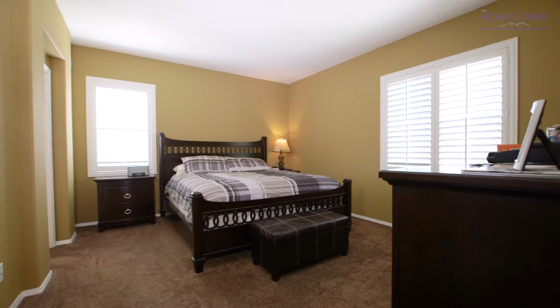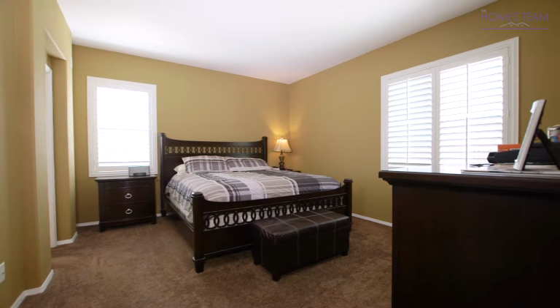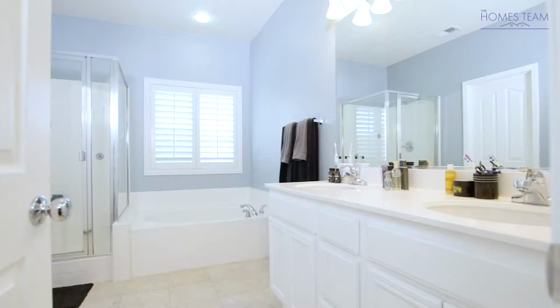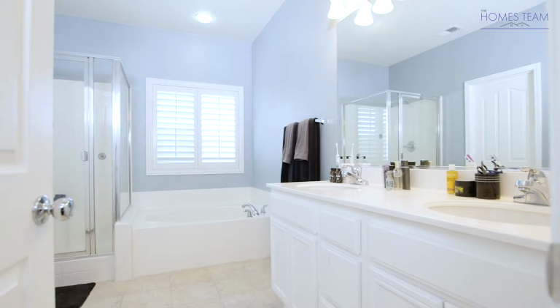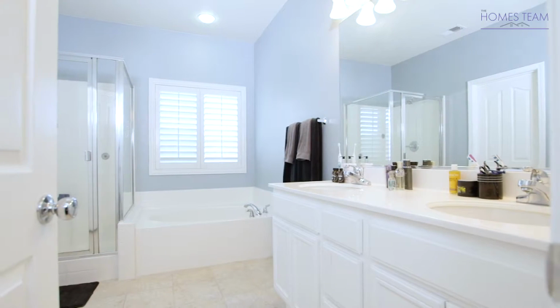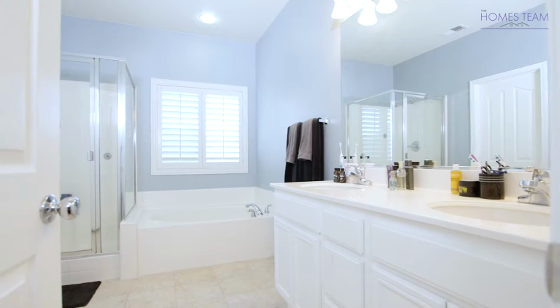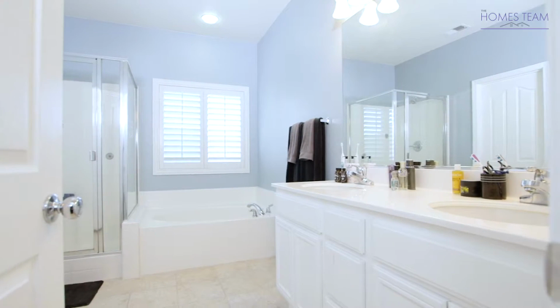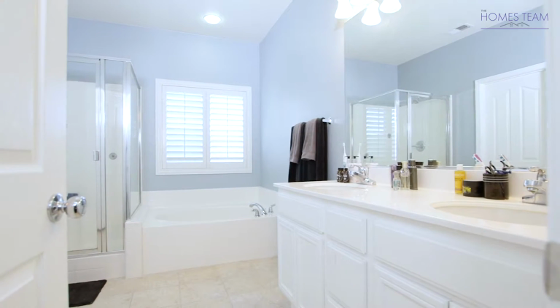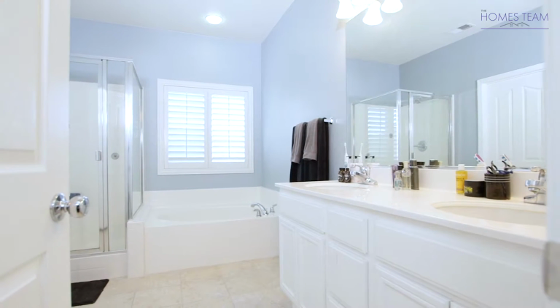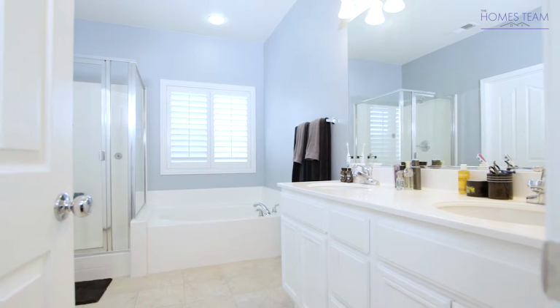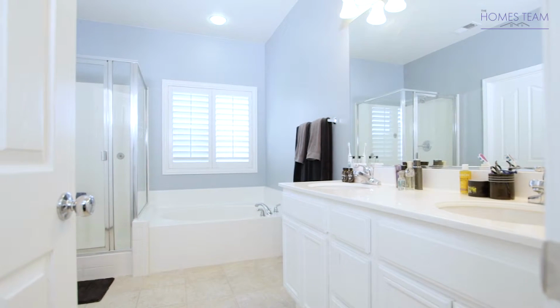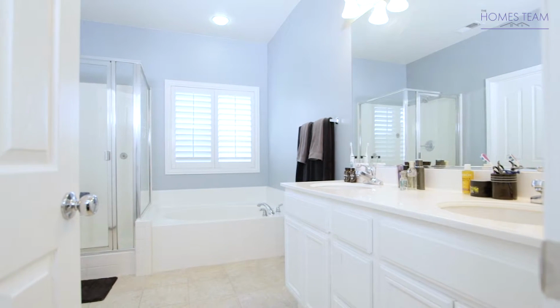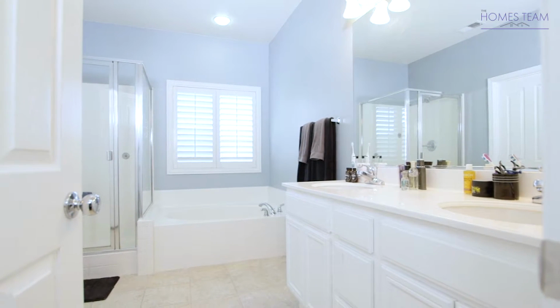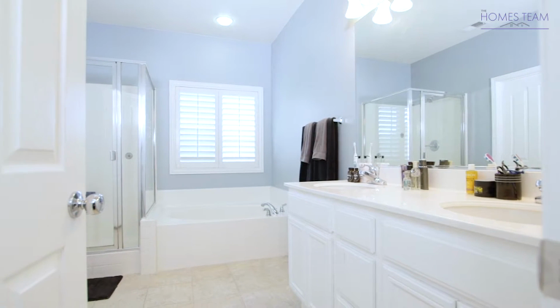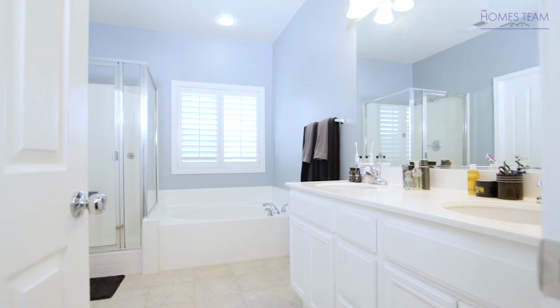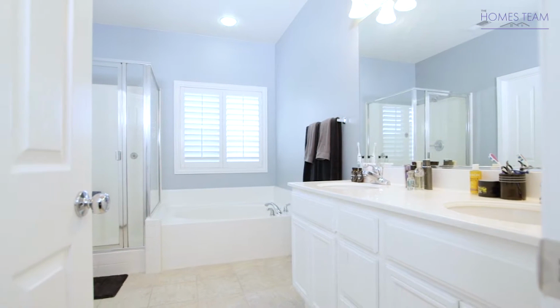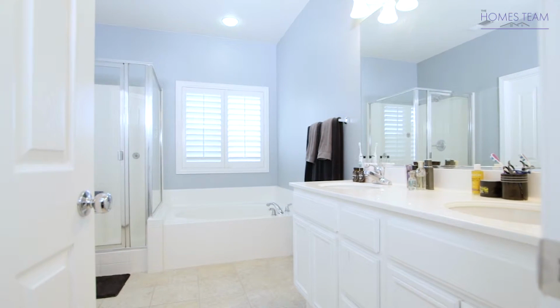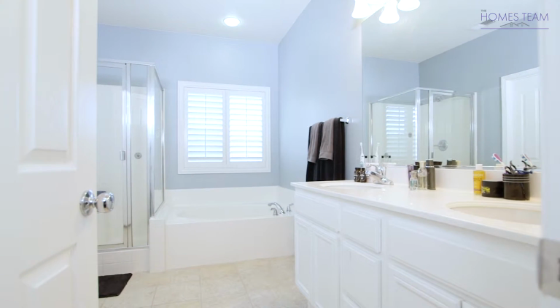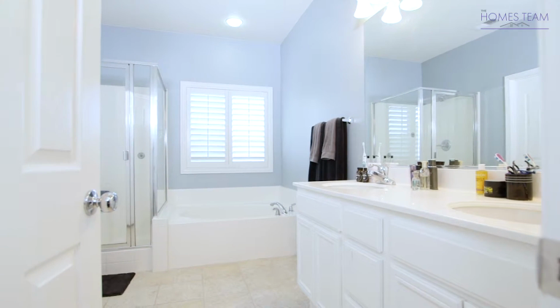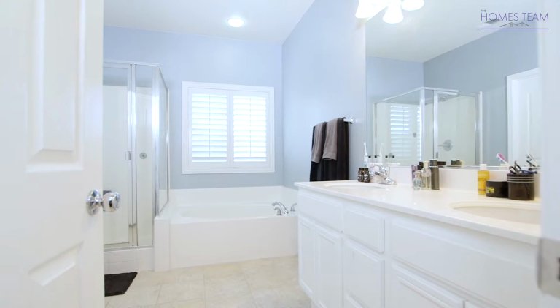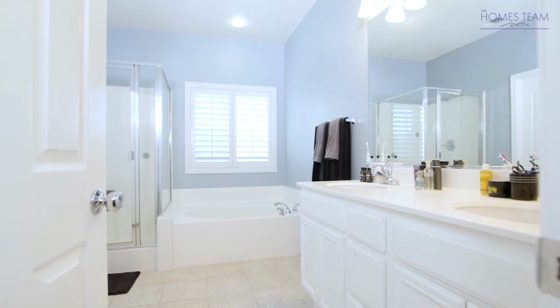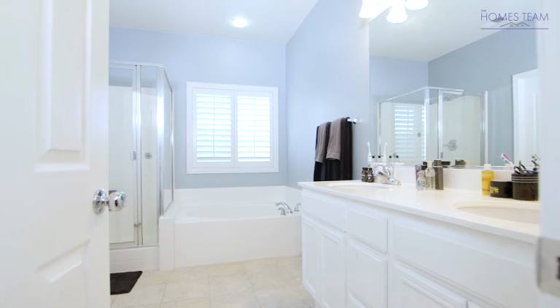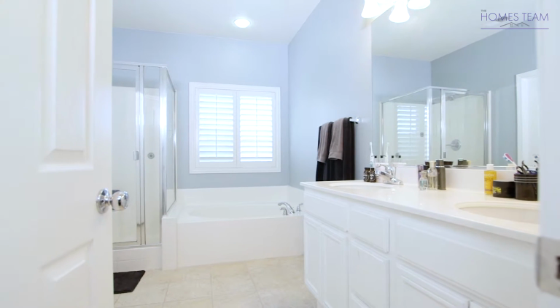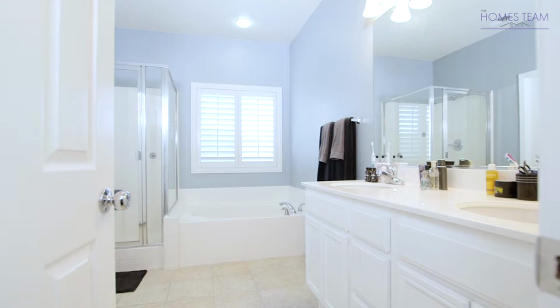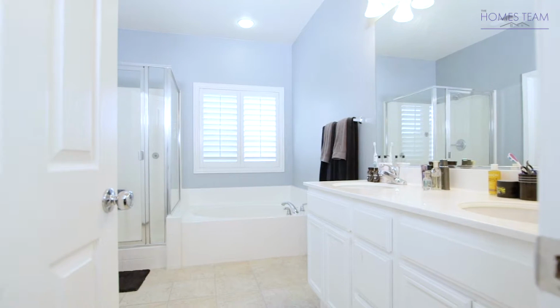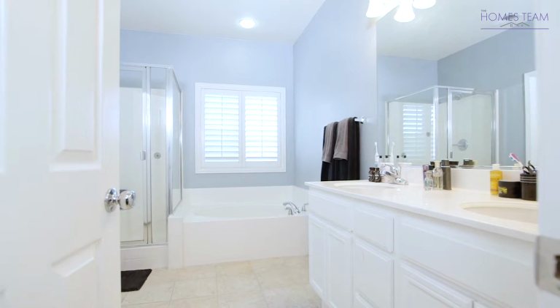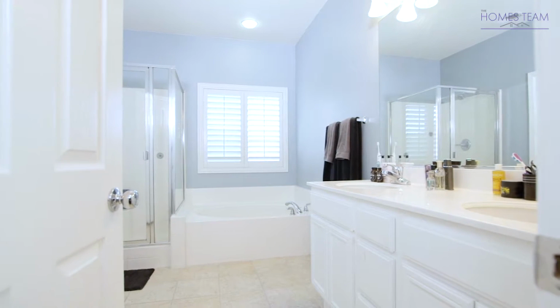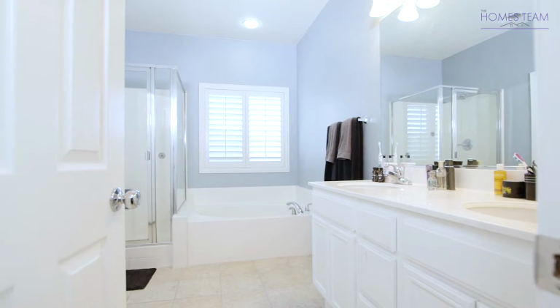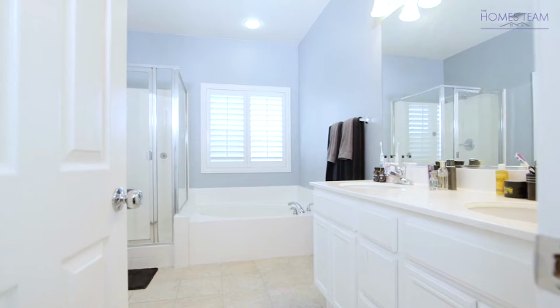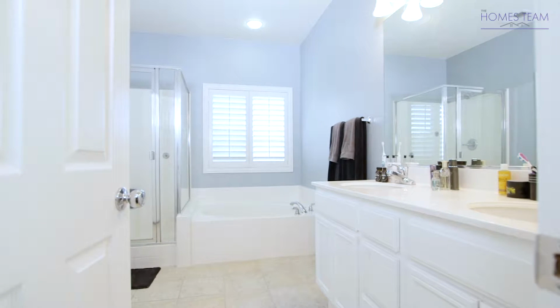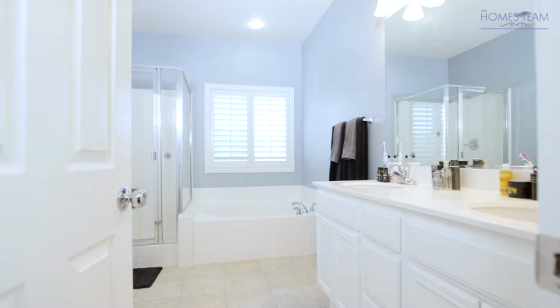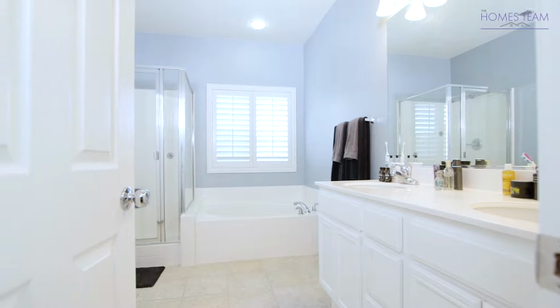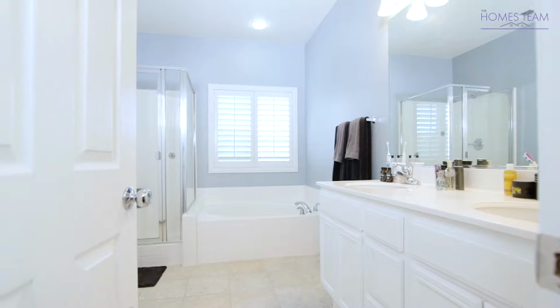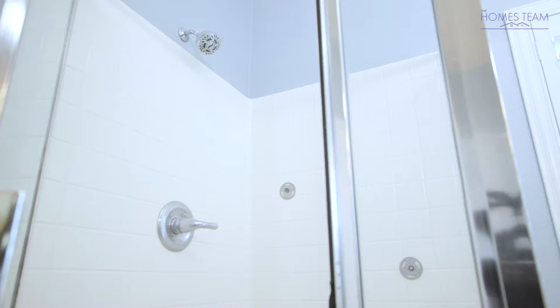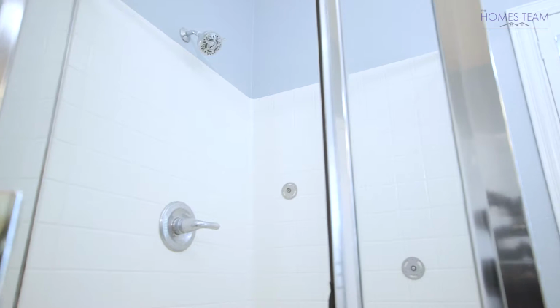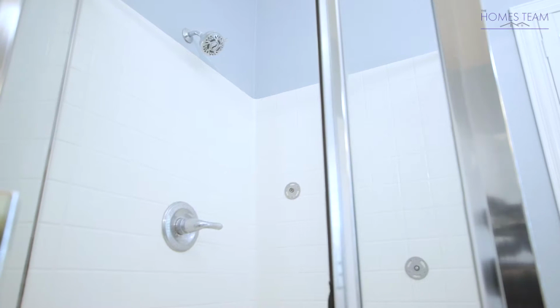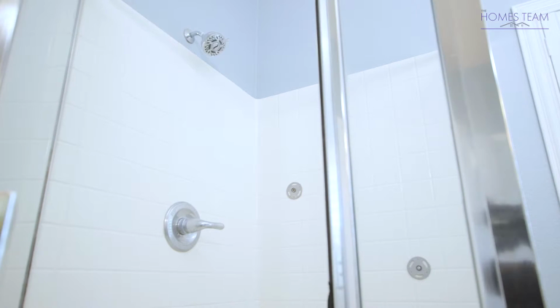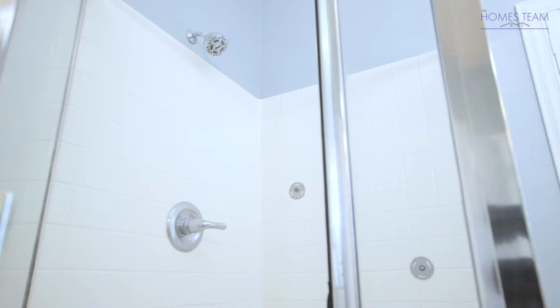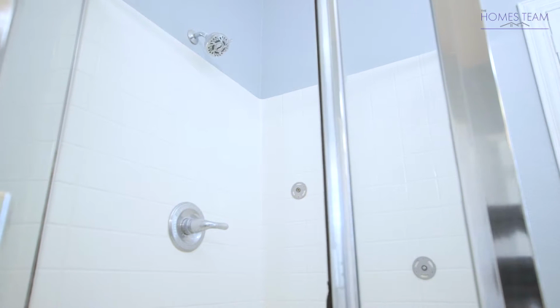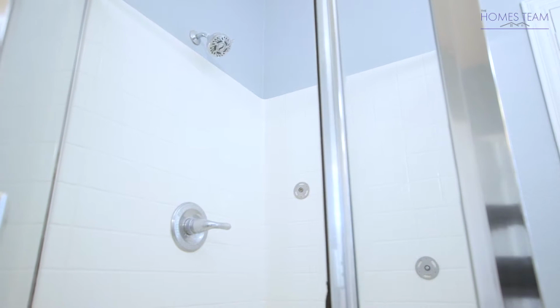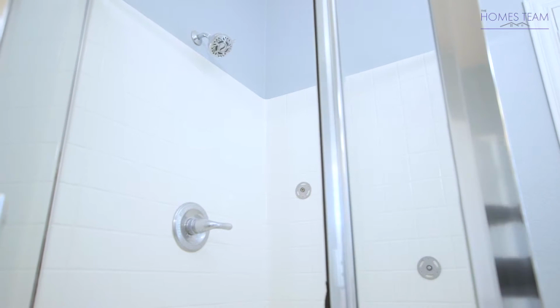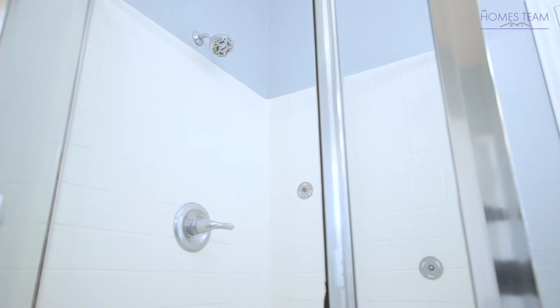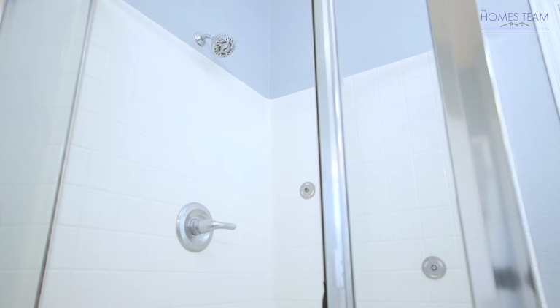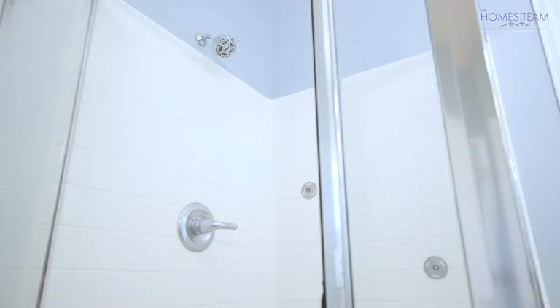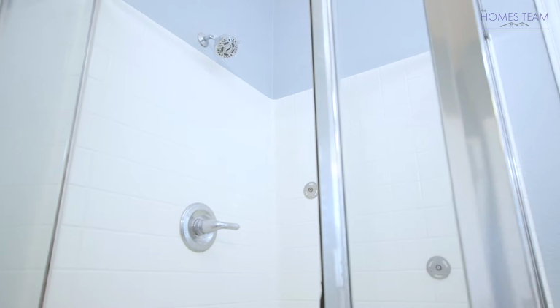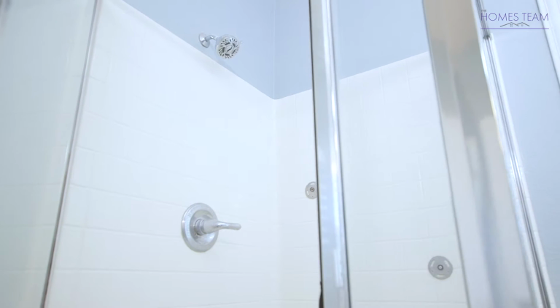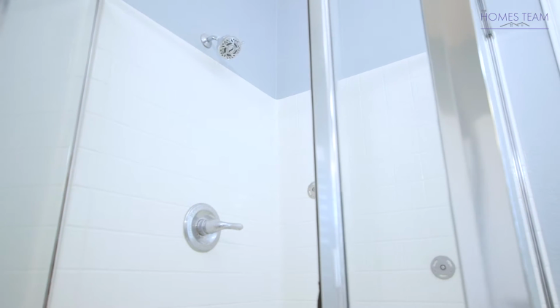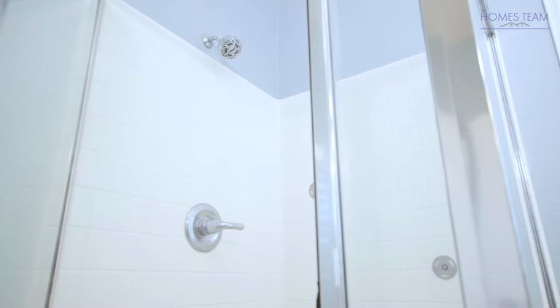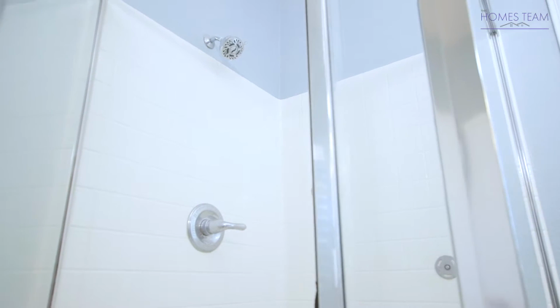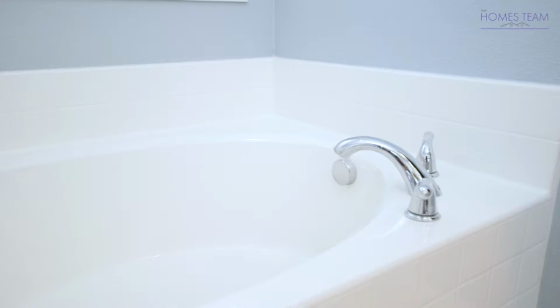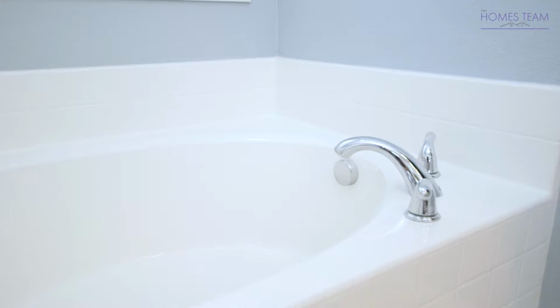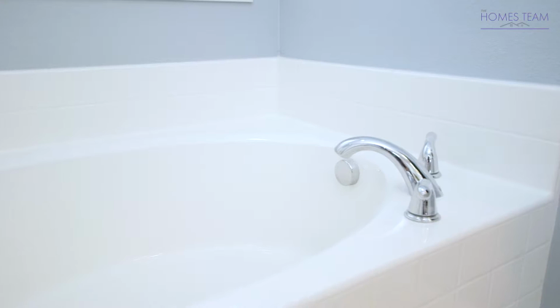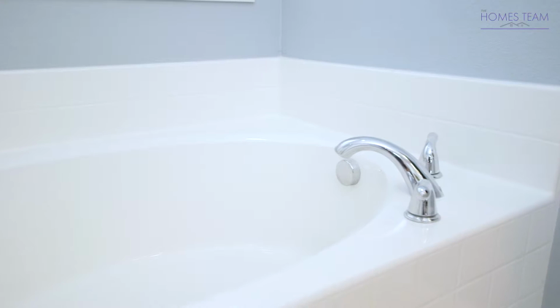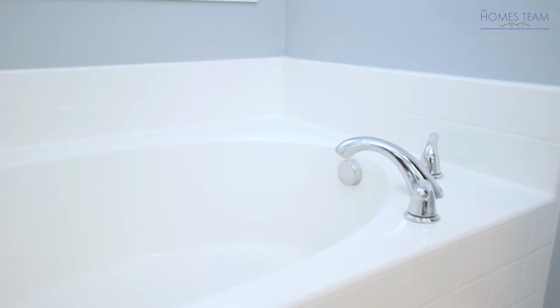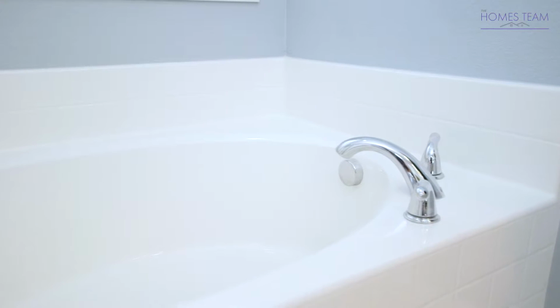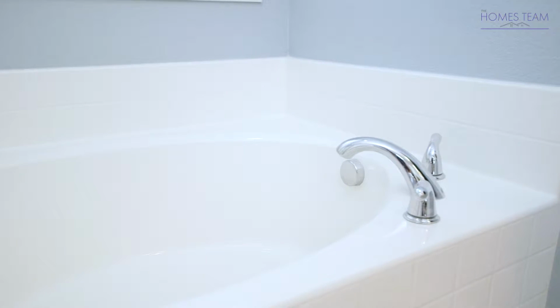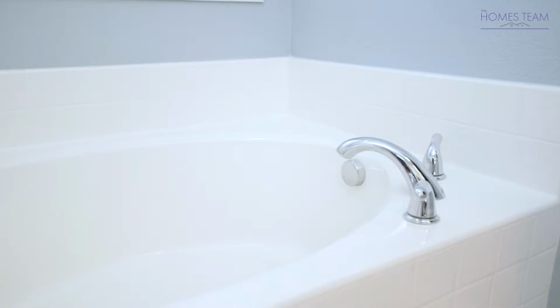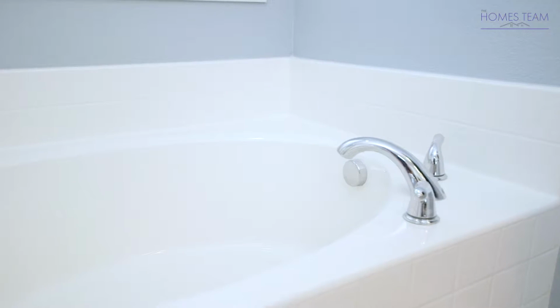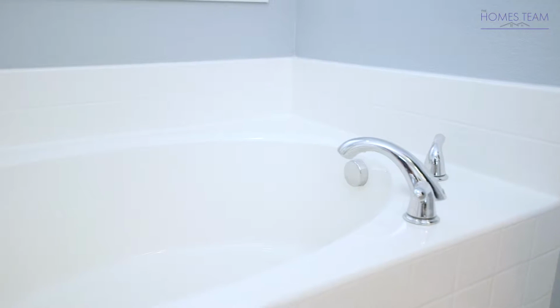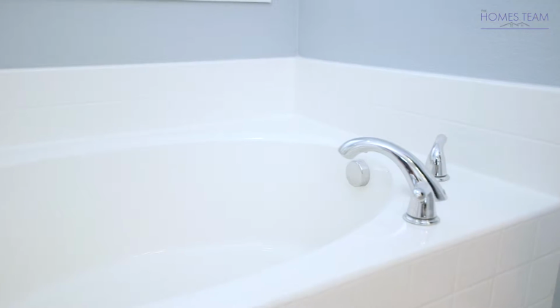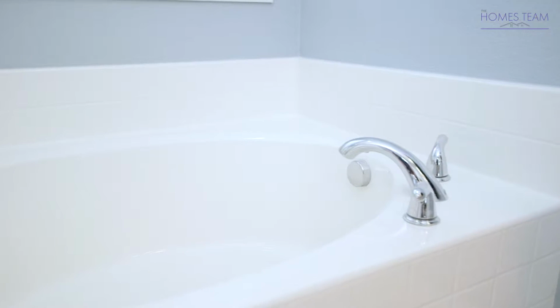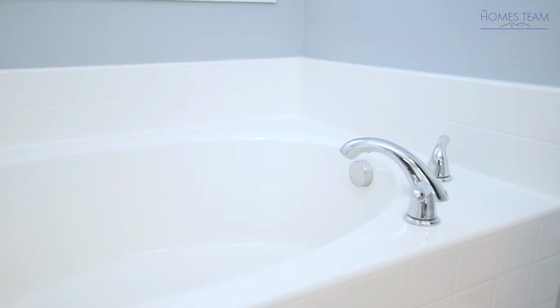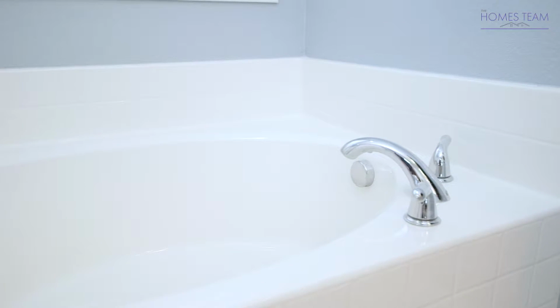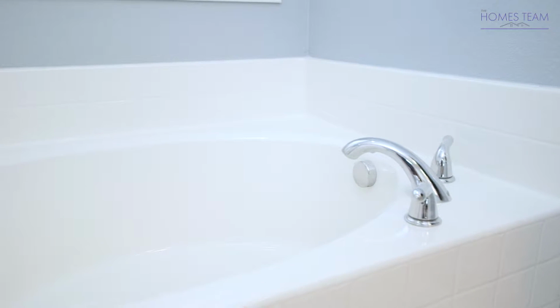The master bath features tiled floors, a double sink vanity, white cabinets, and a separate shower and soaking tub.